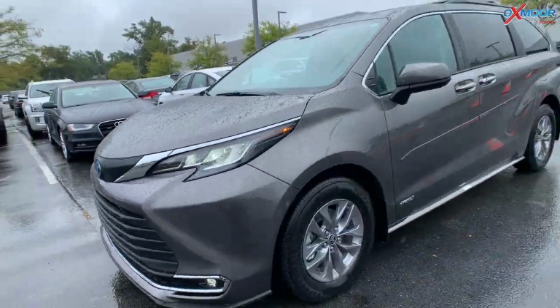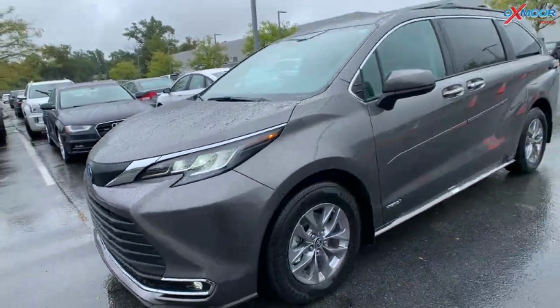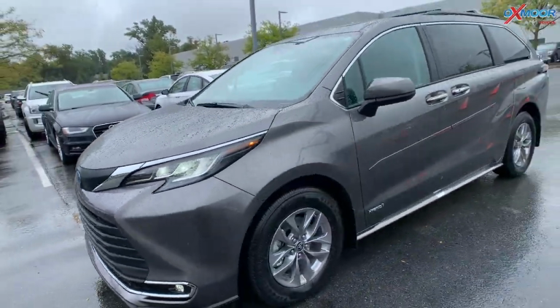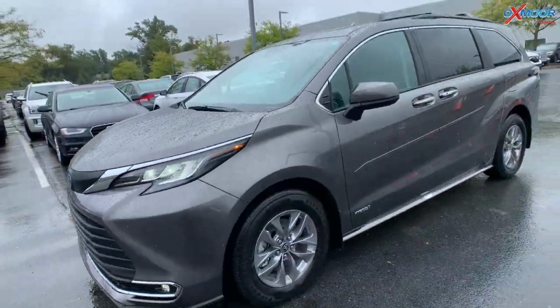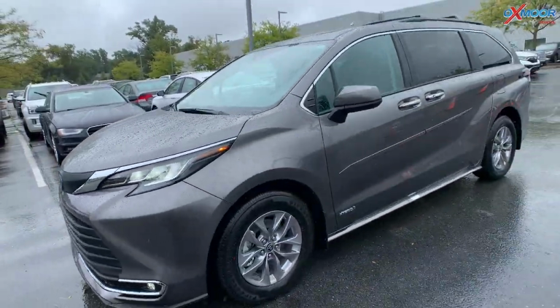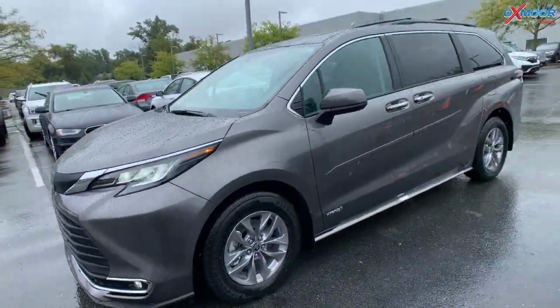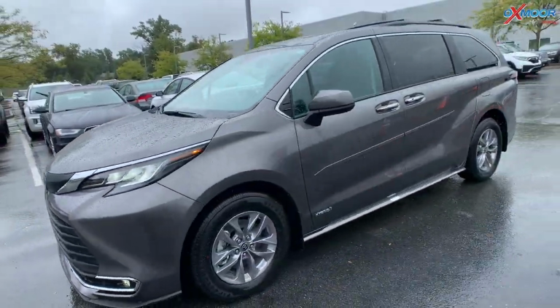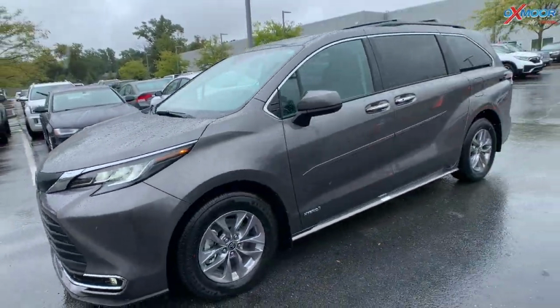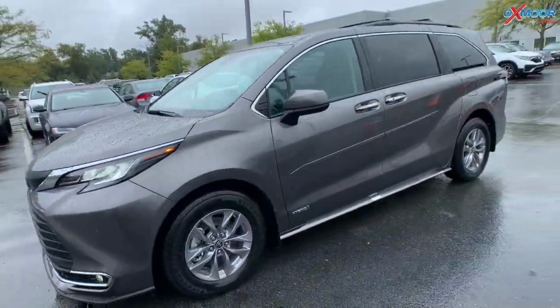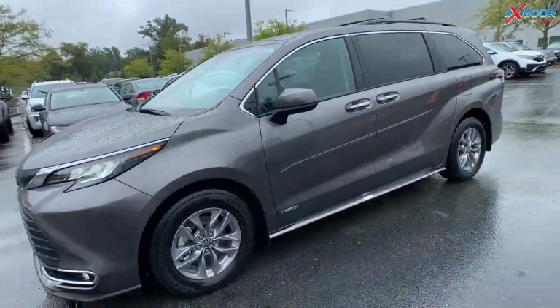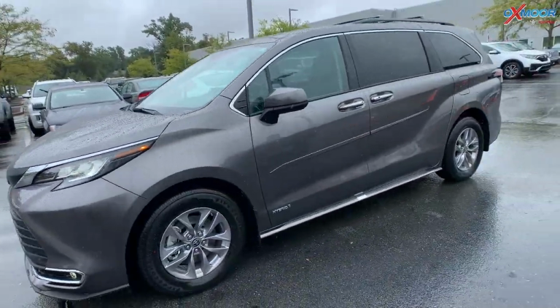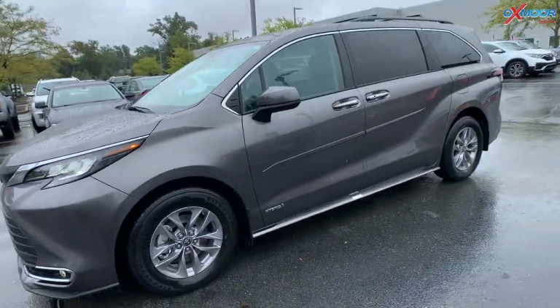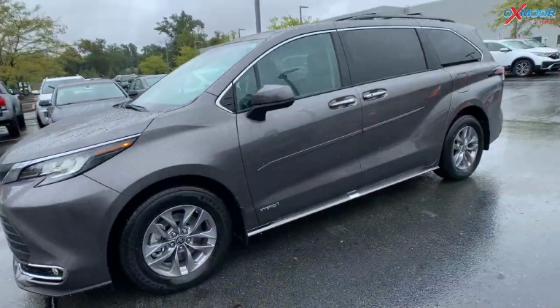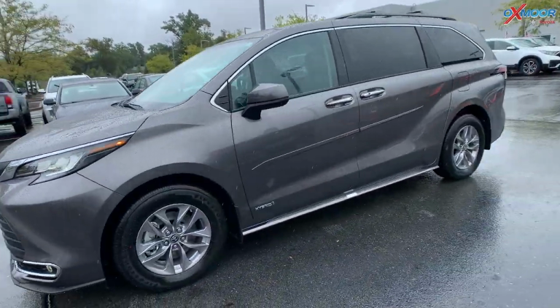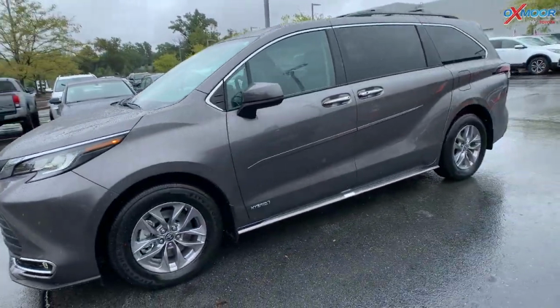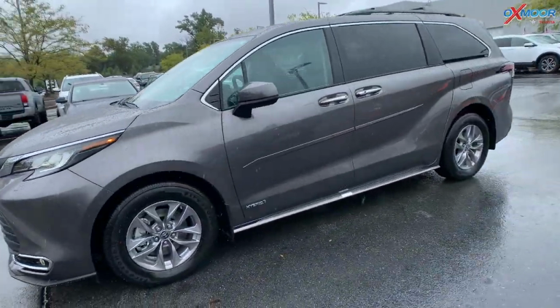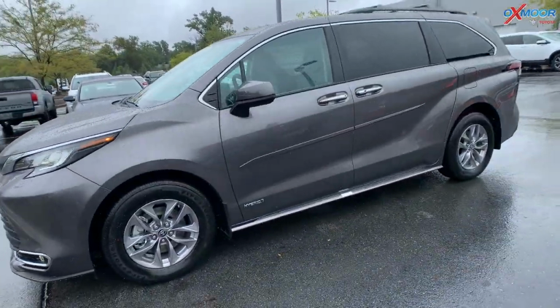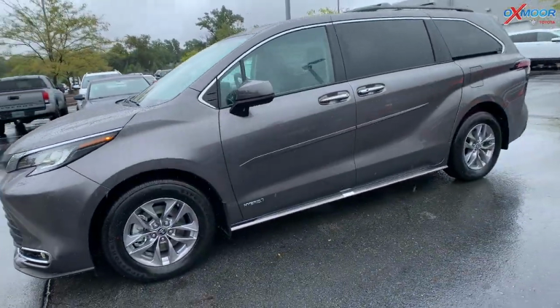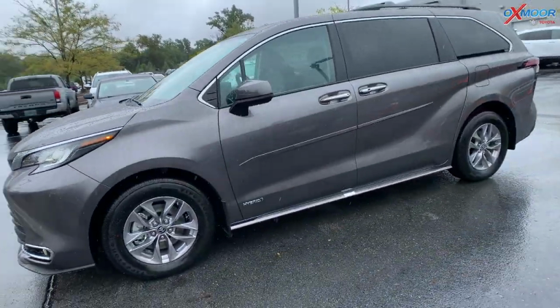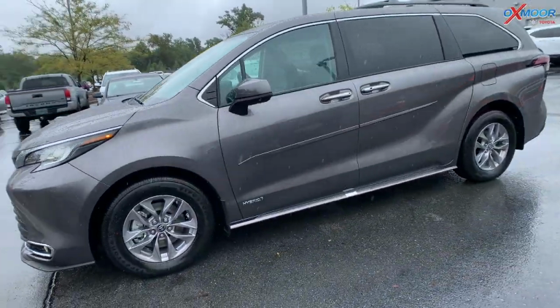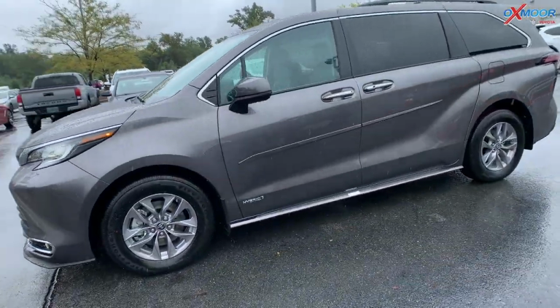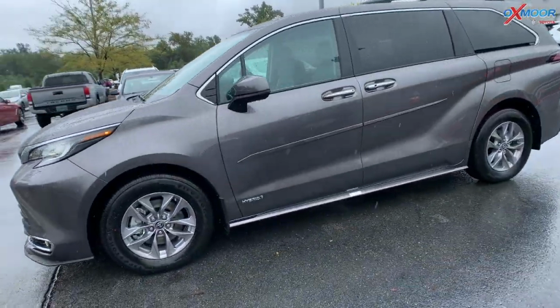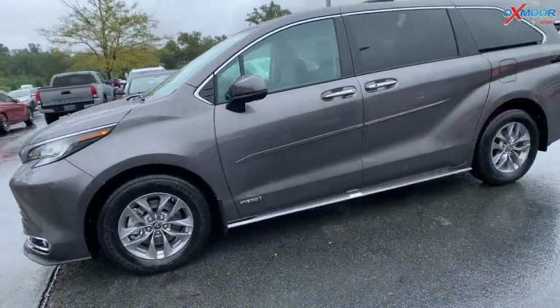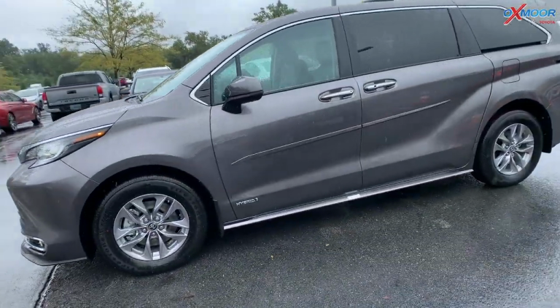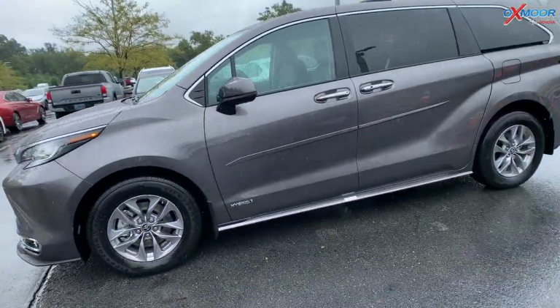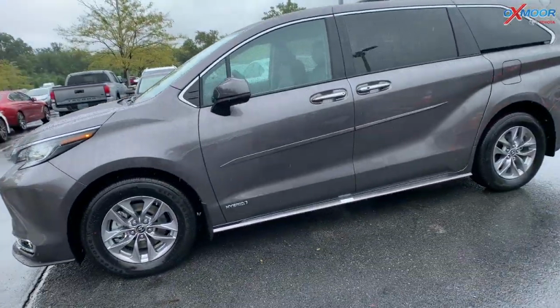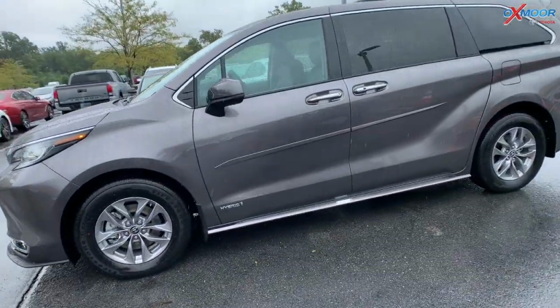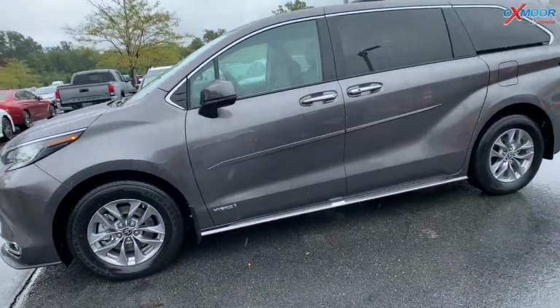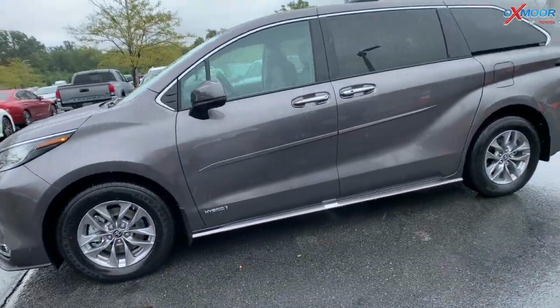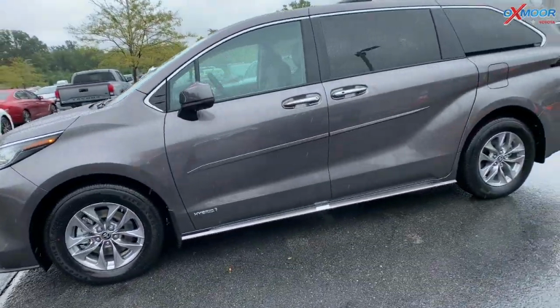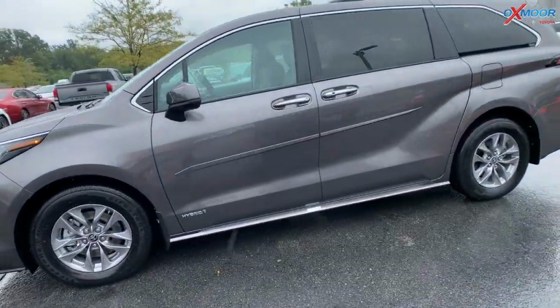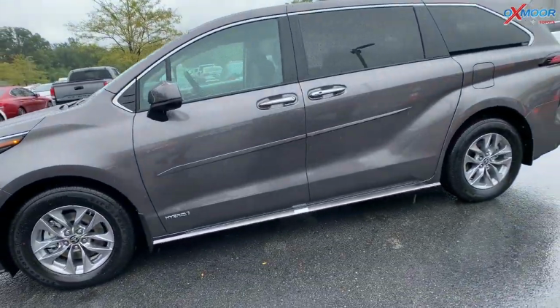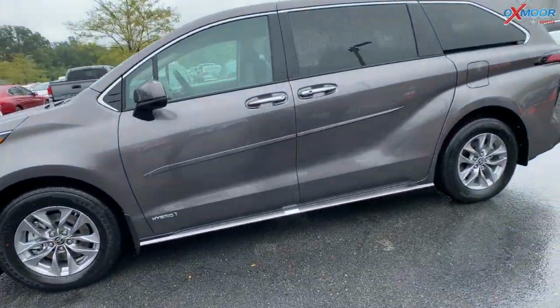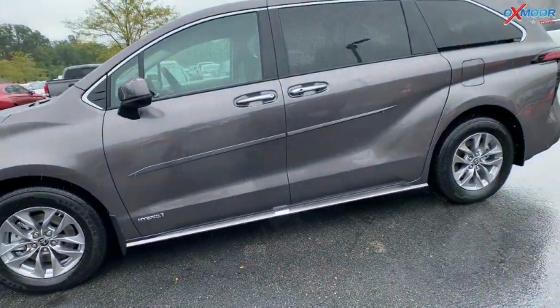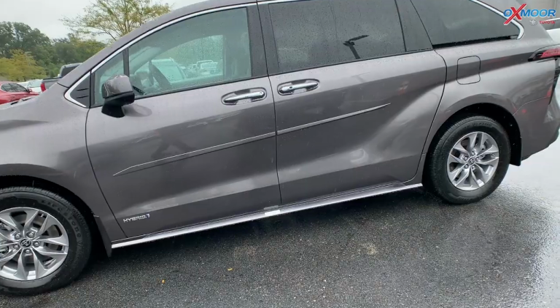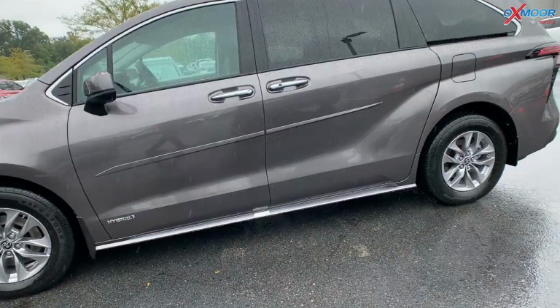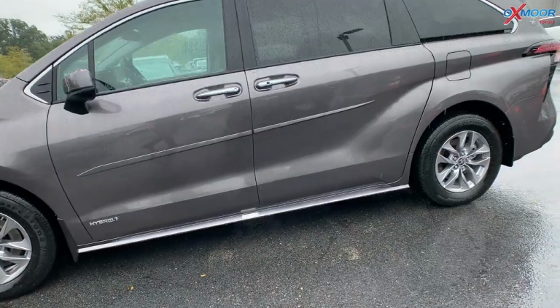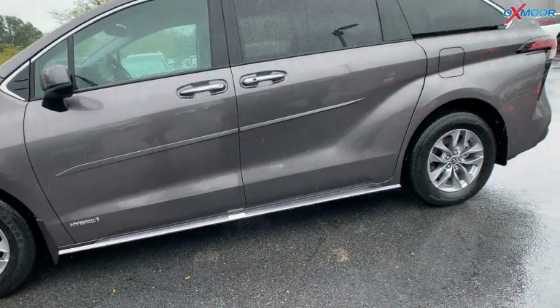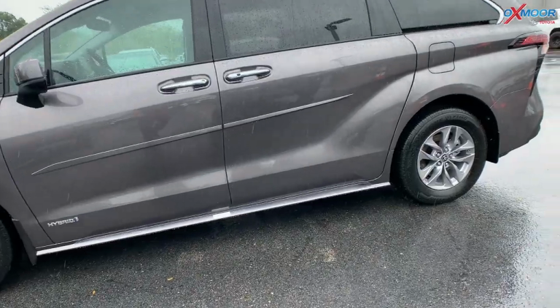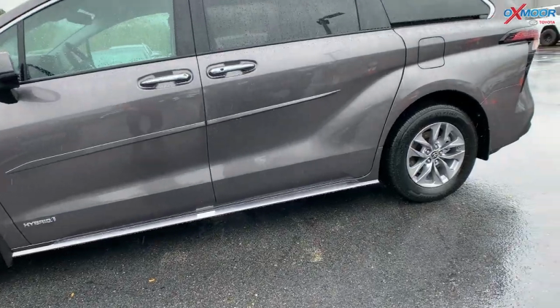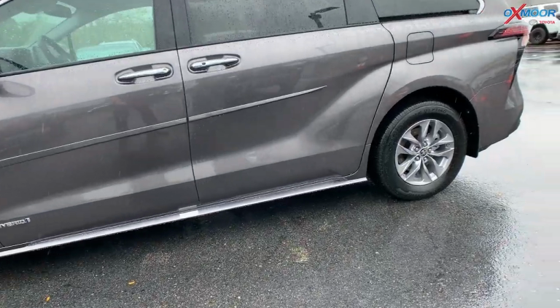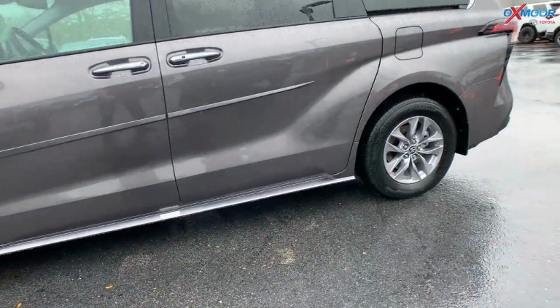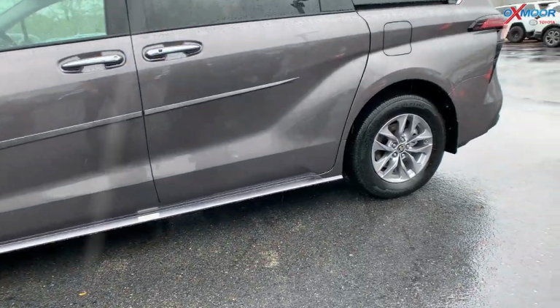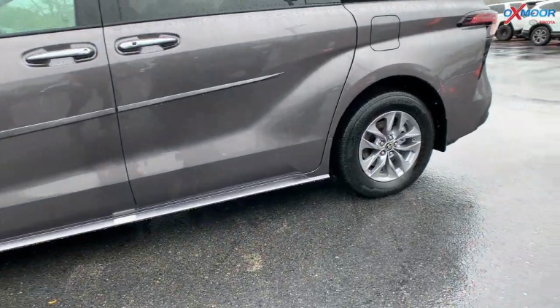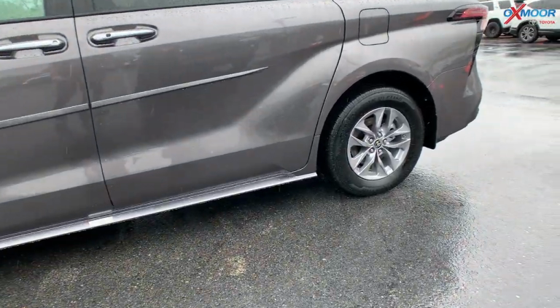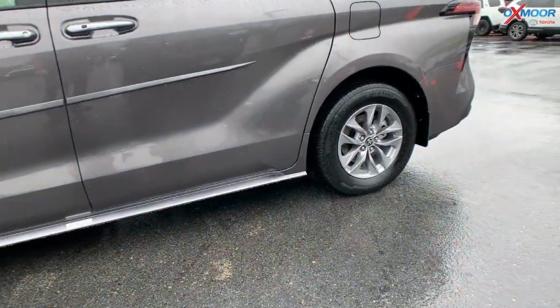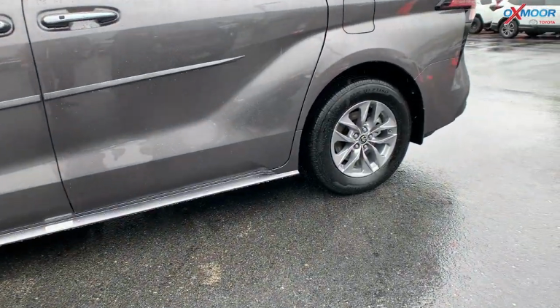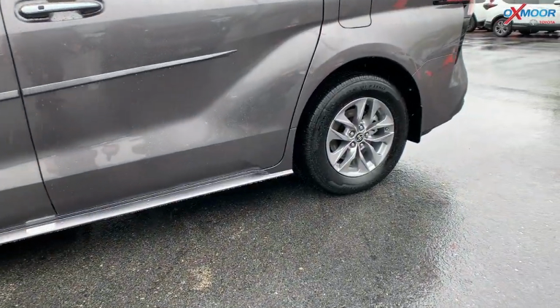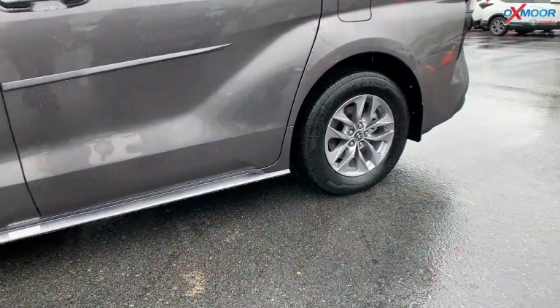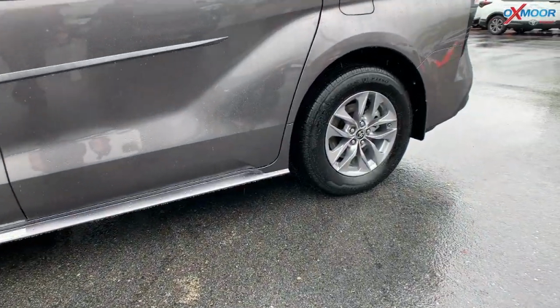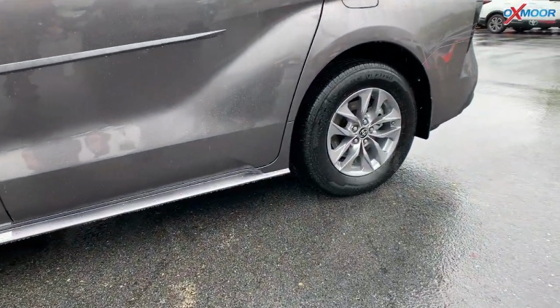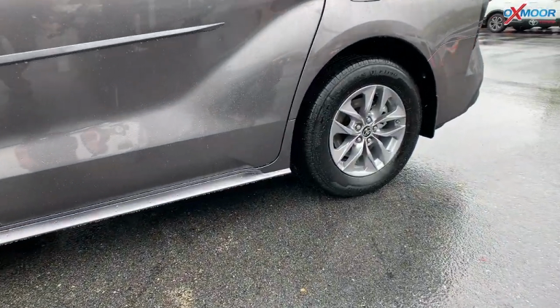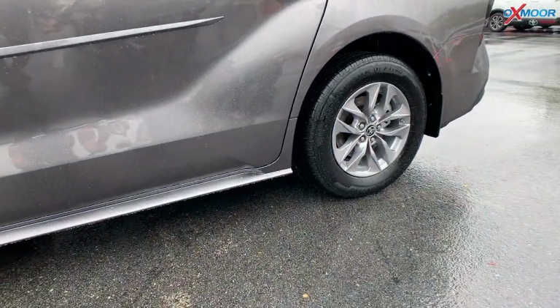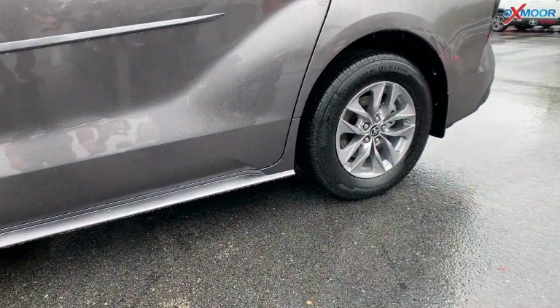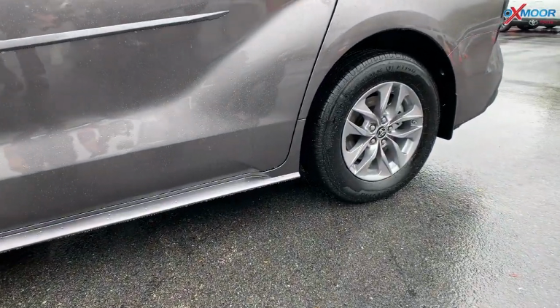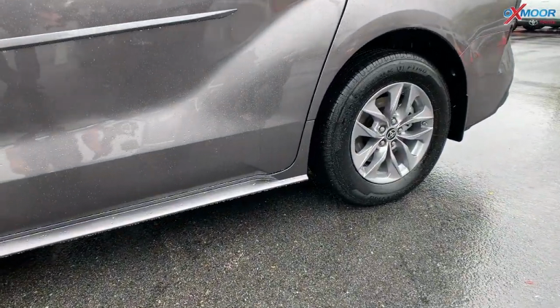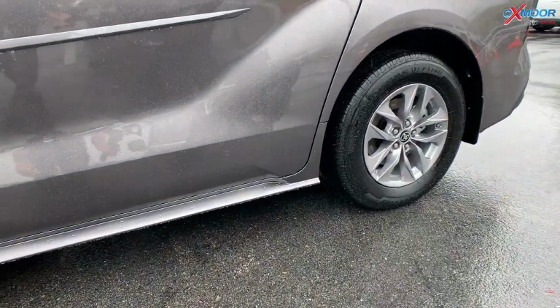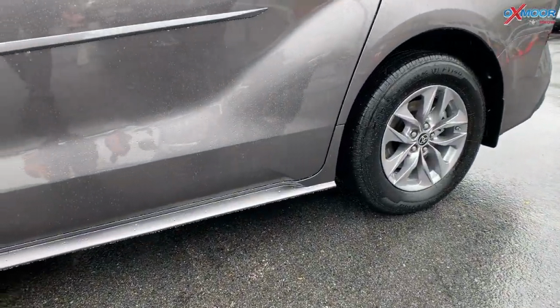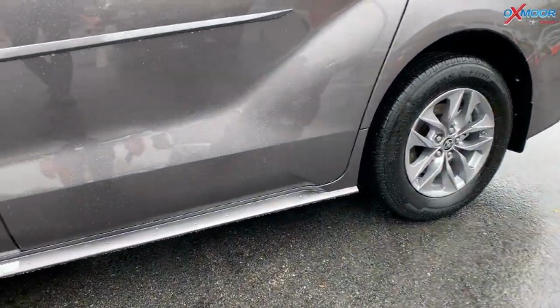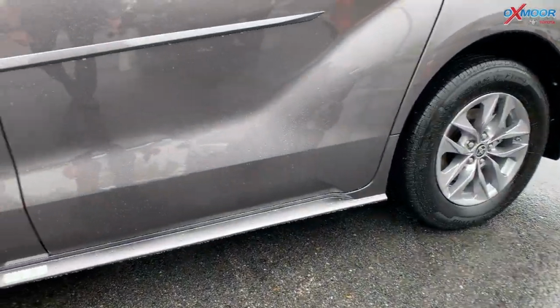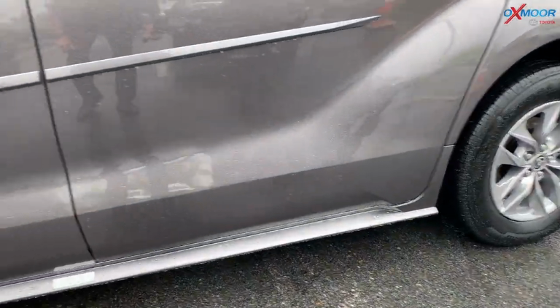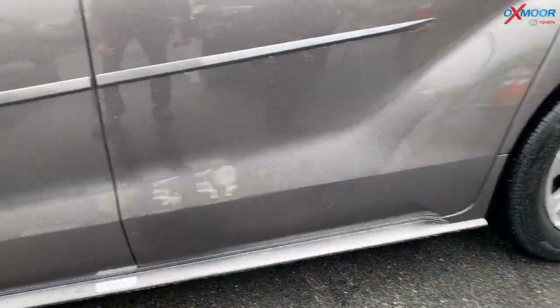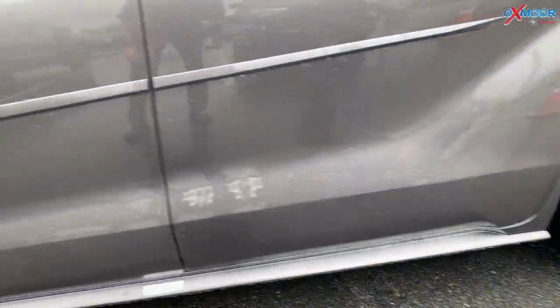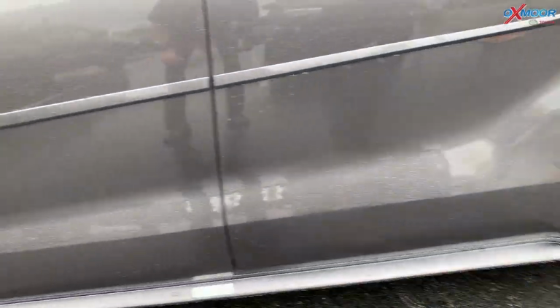For the wheels, you're going to have 17-inch alloy wheels. And on the side there, you are going to see that it is a hybrid once again.